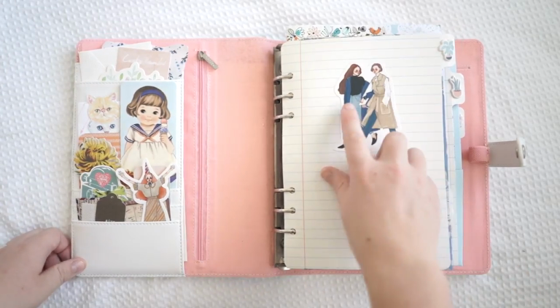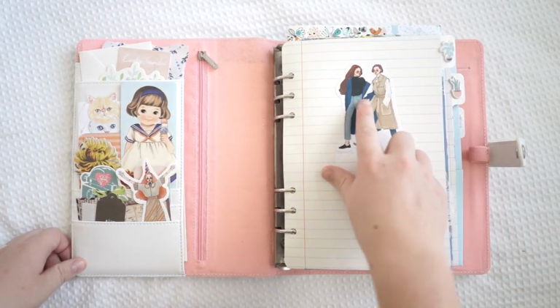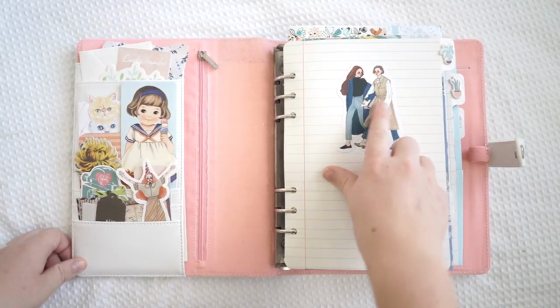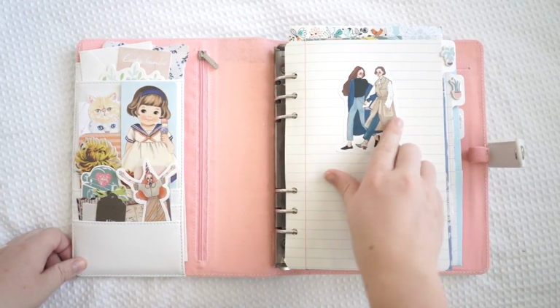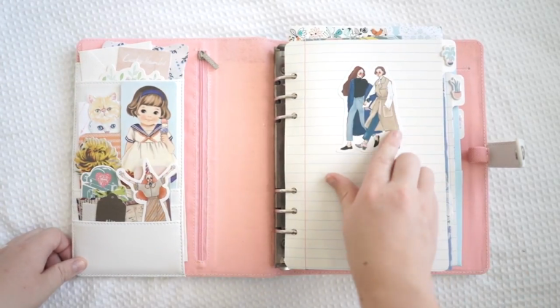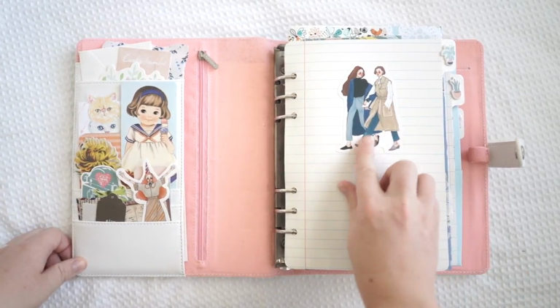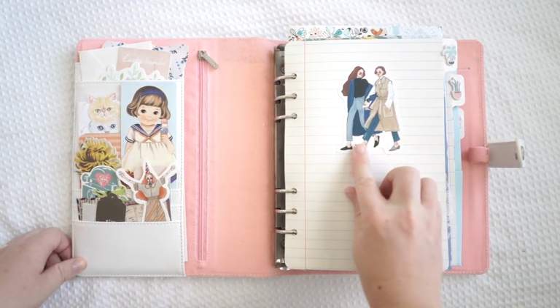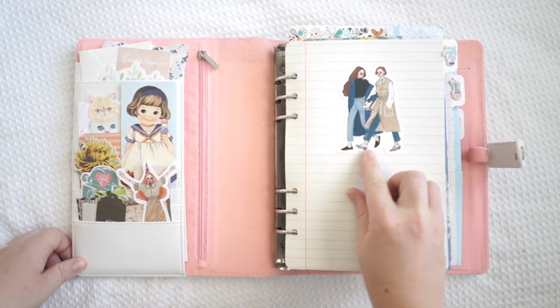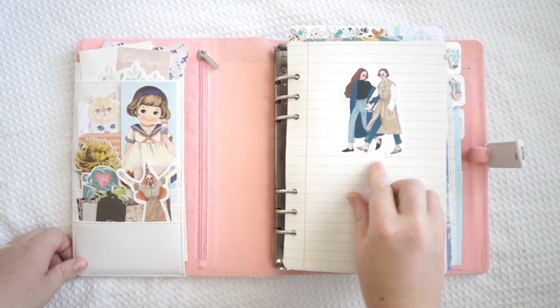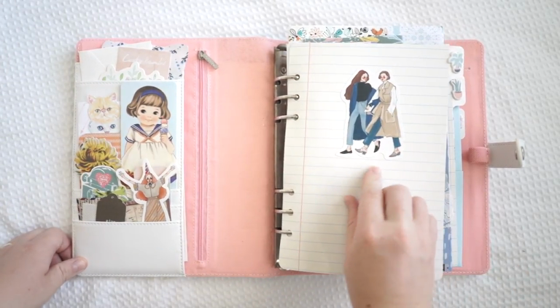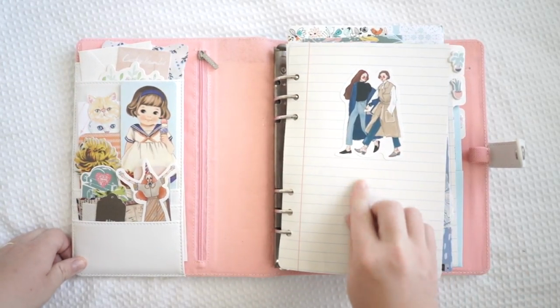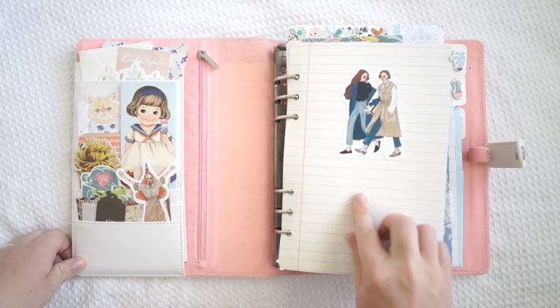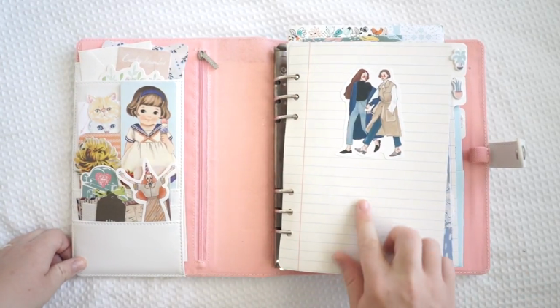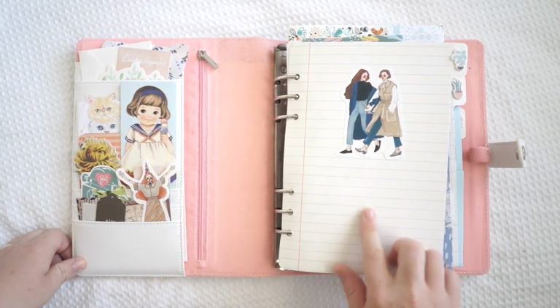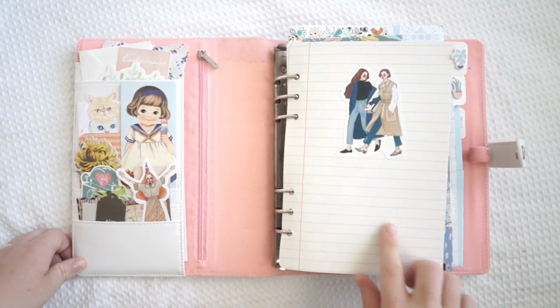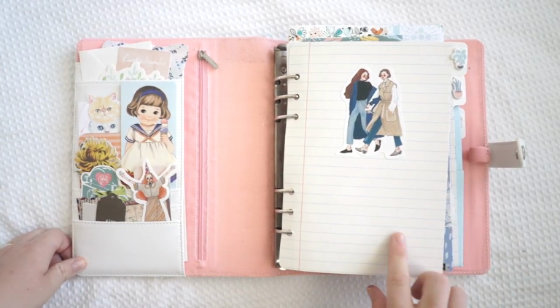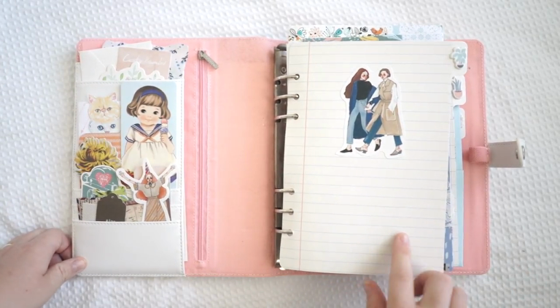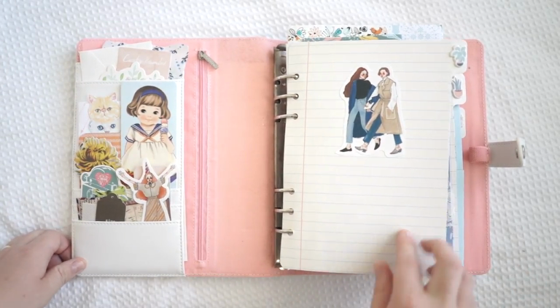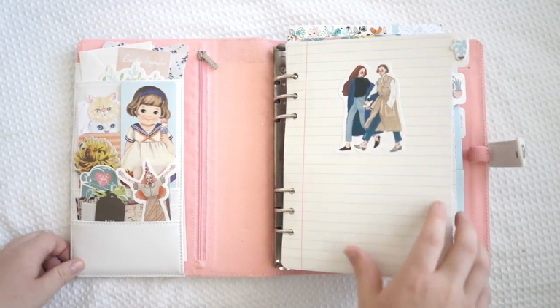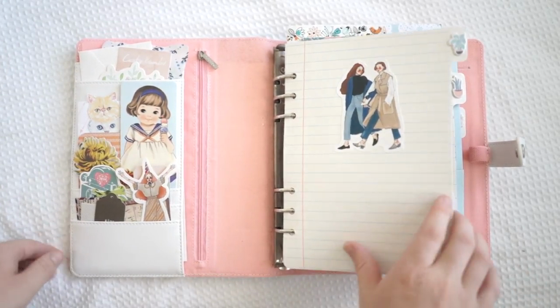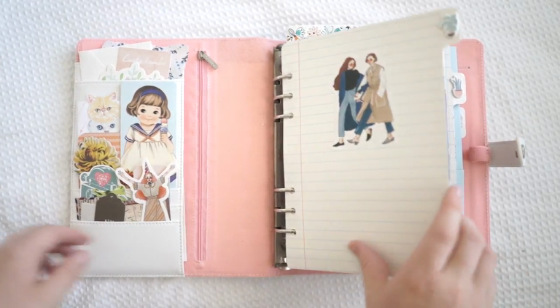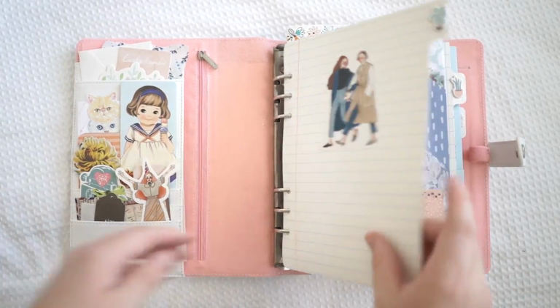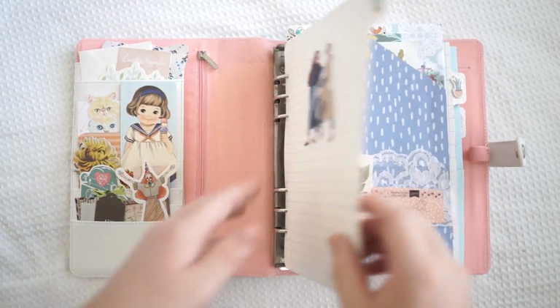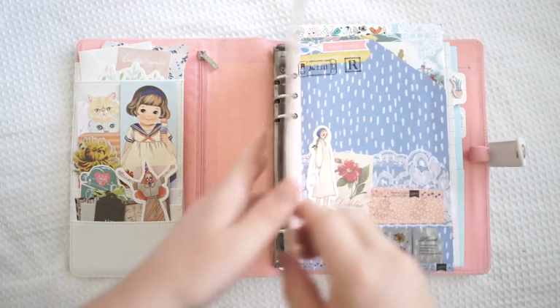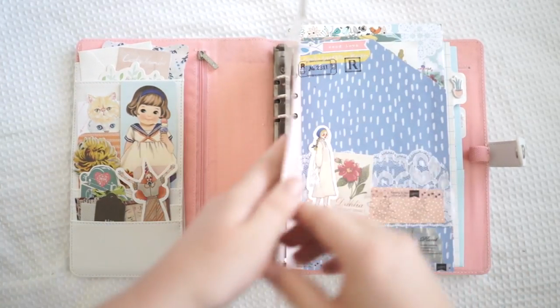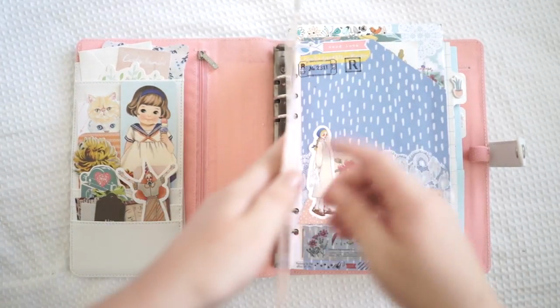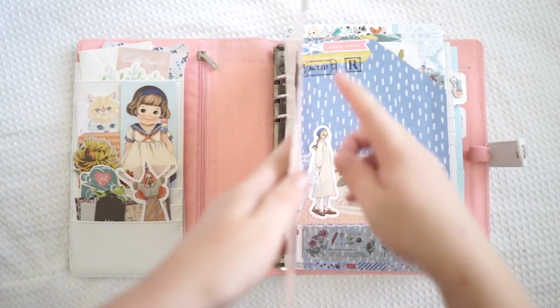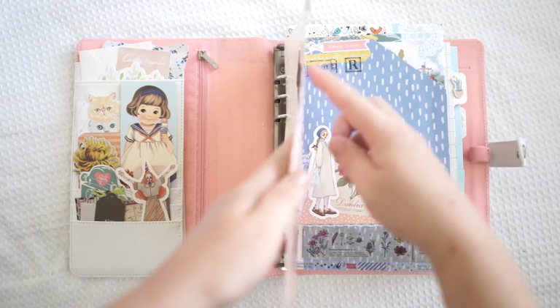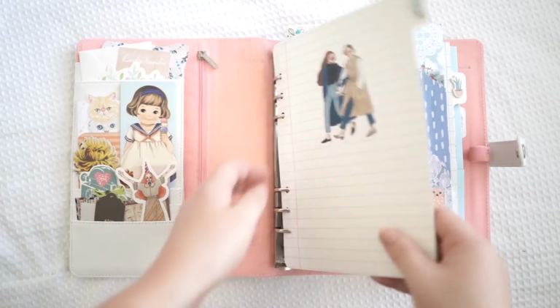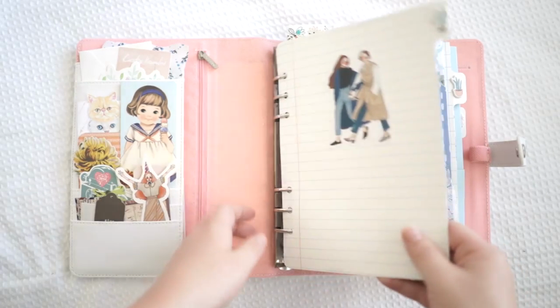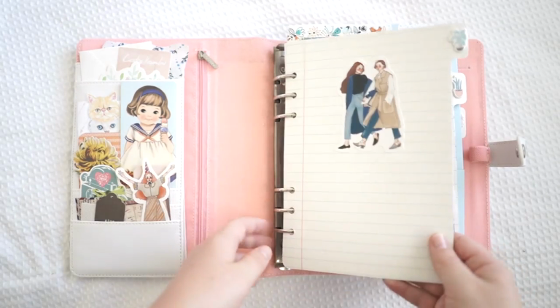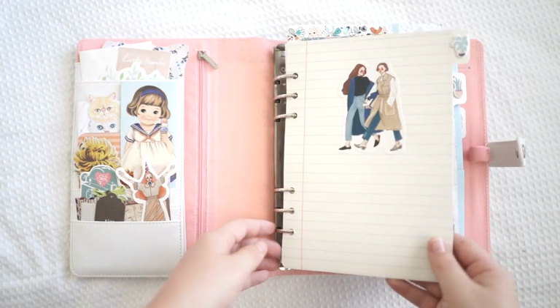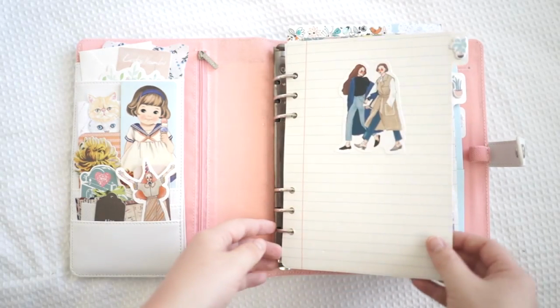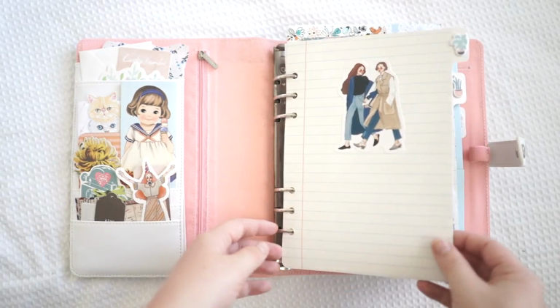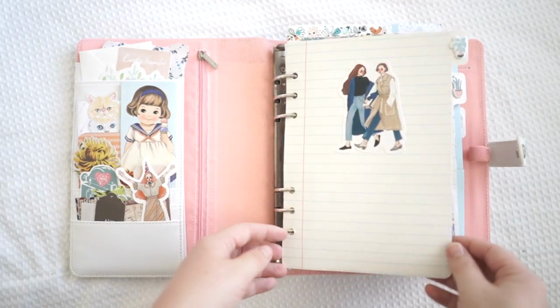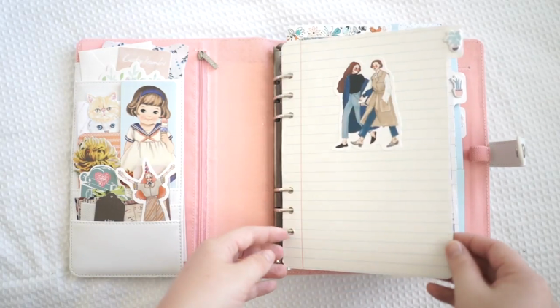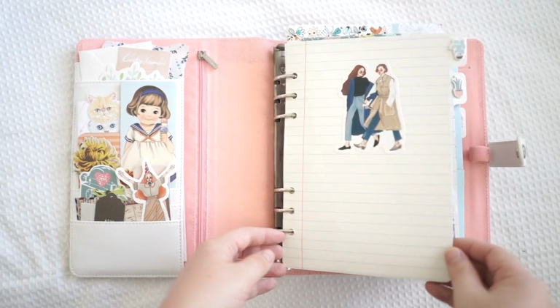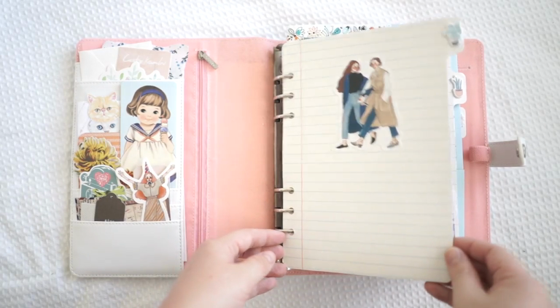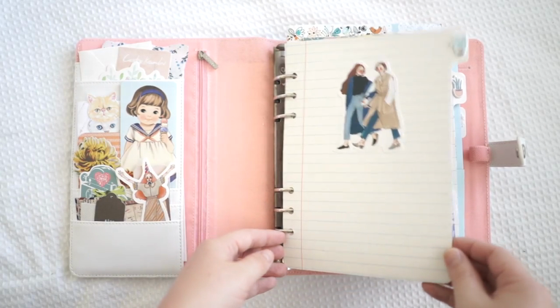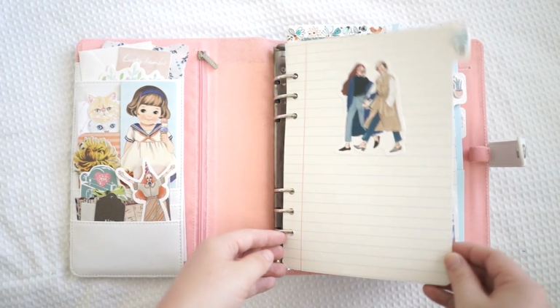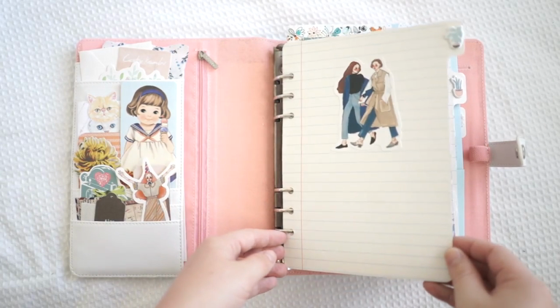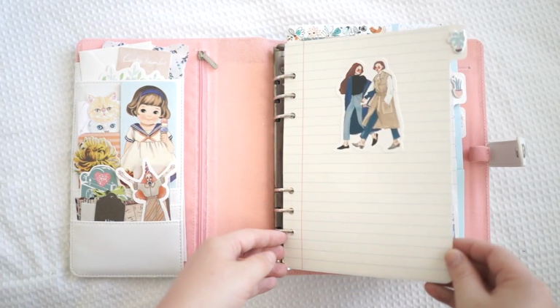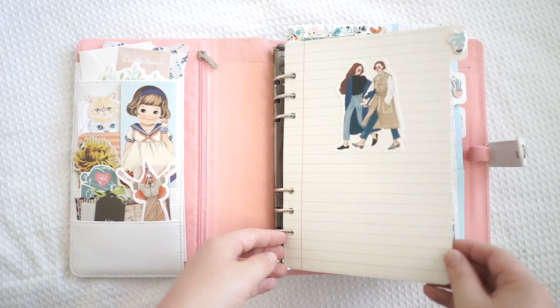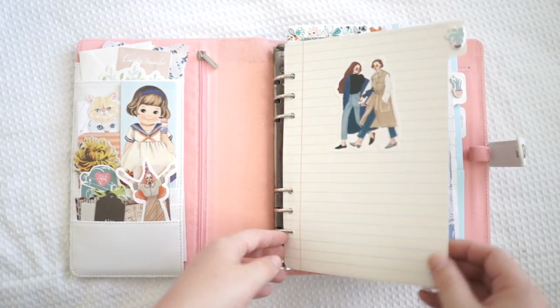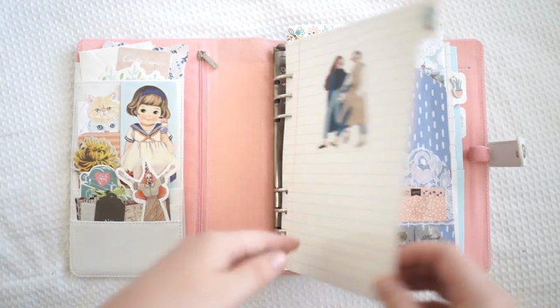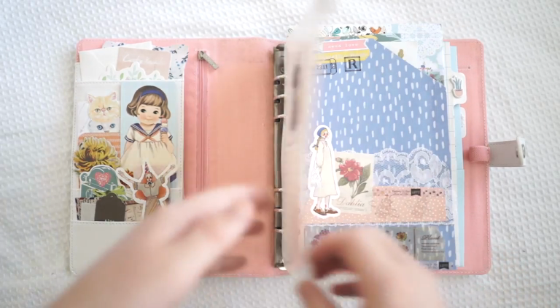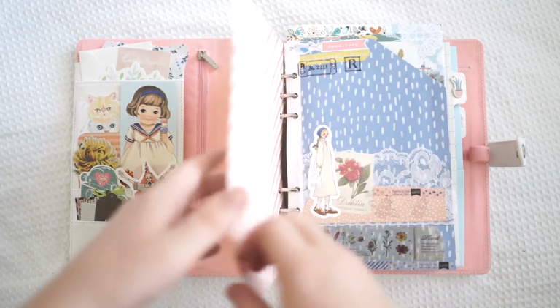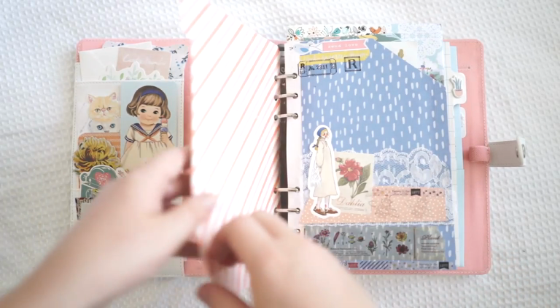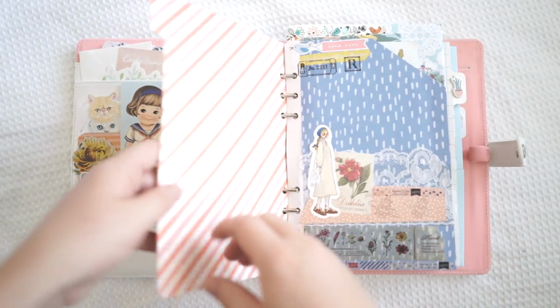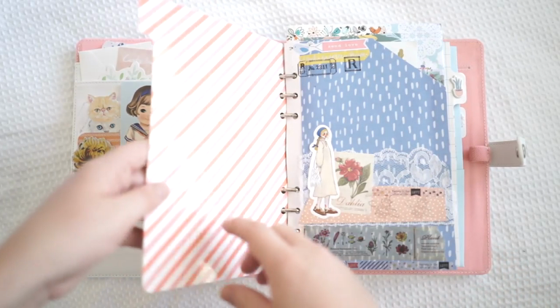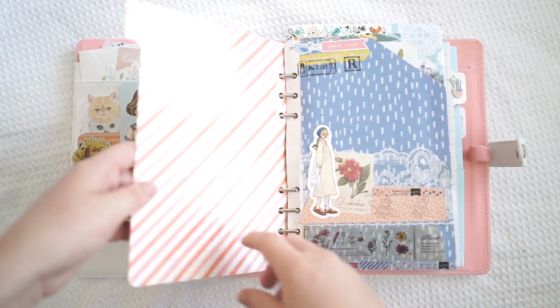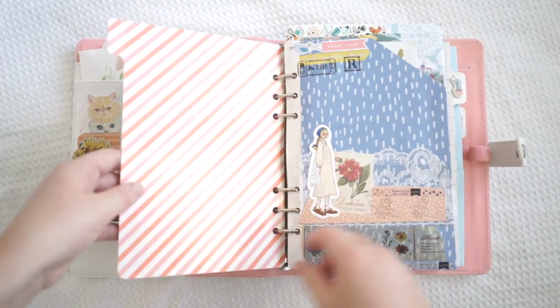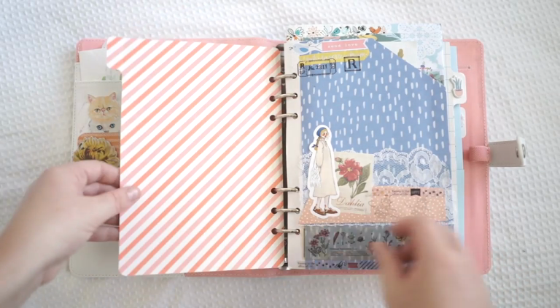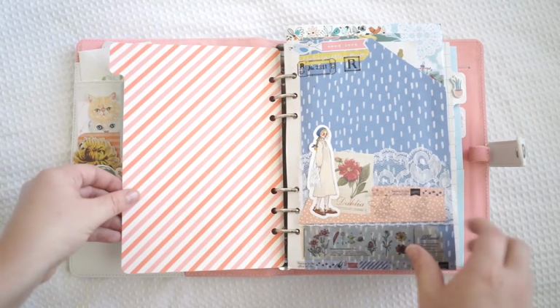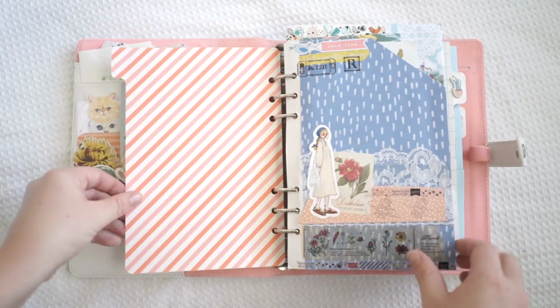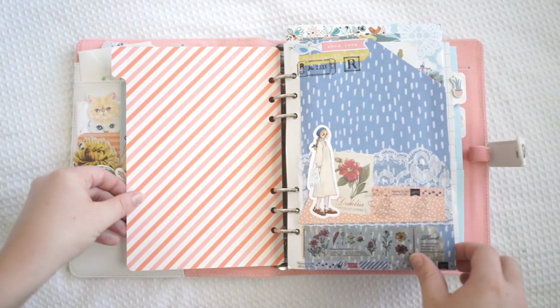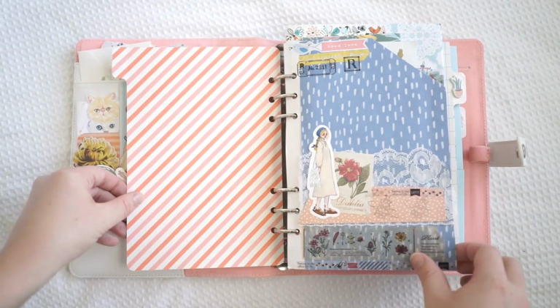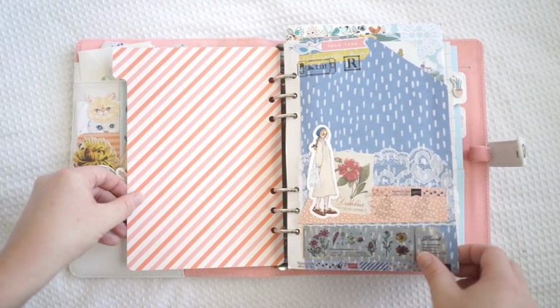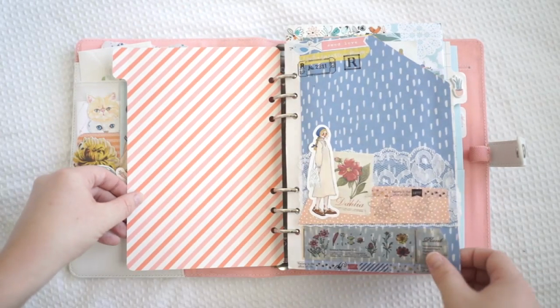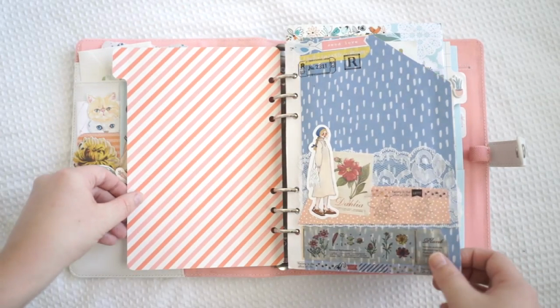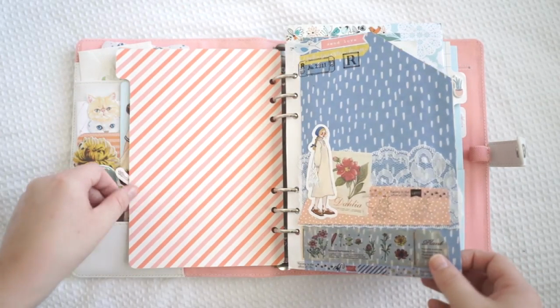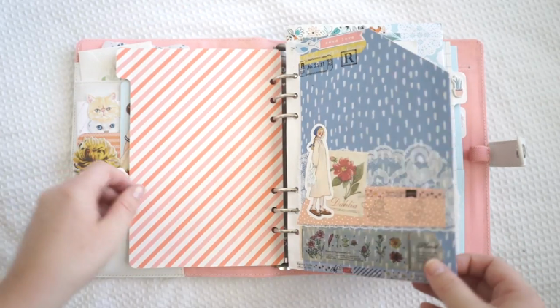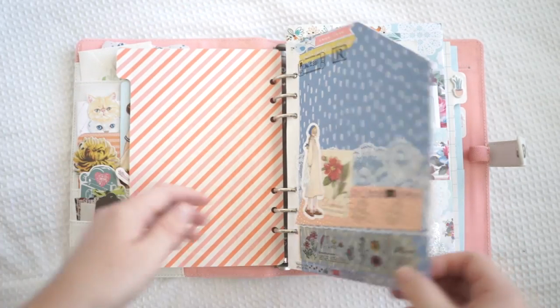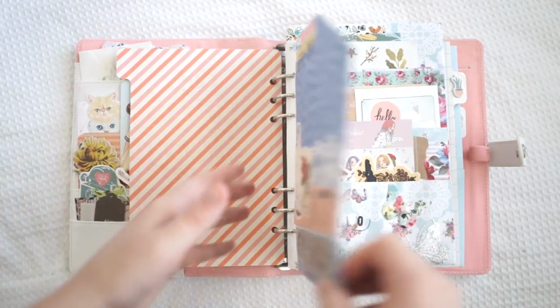I've included my own stickers on top. These pages here were already in the planner but I pretty much decorated them.